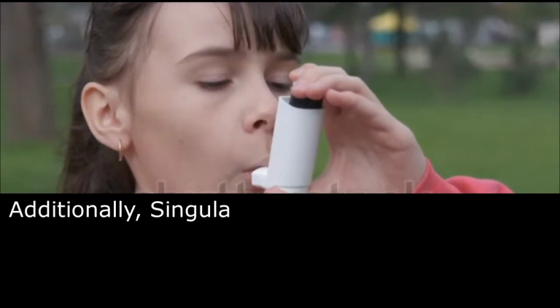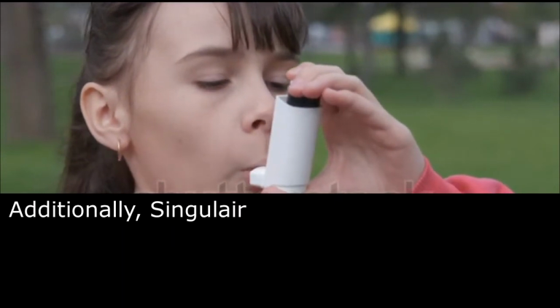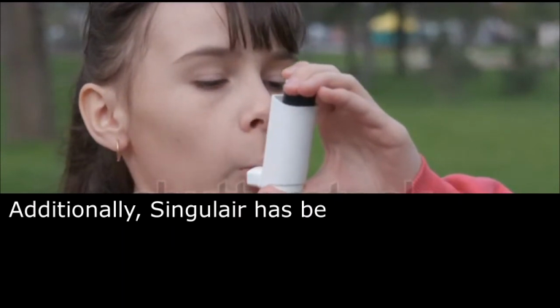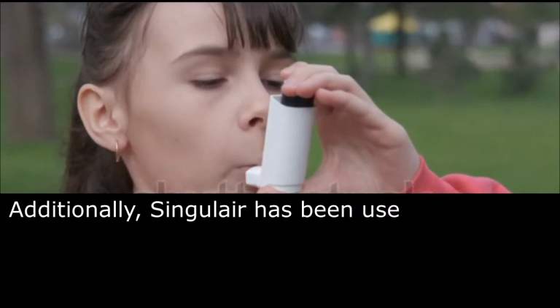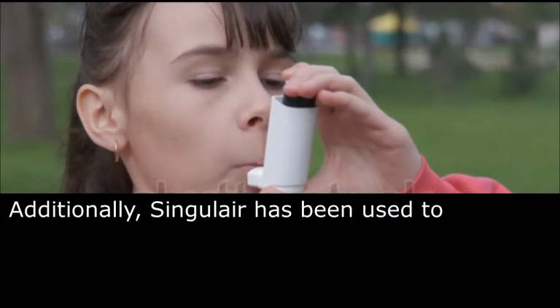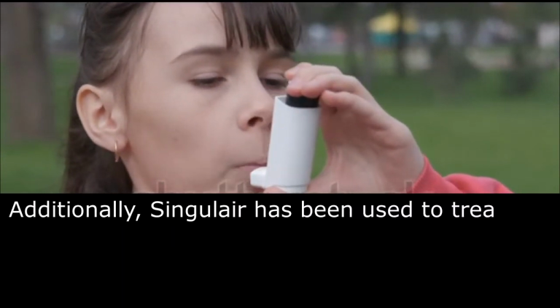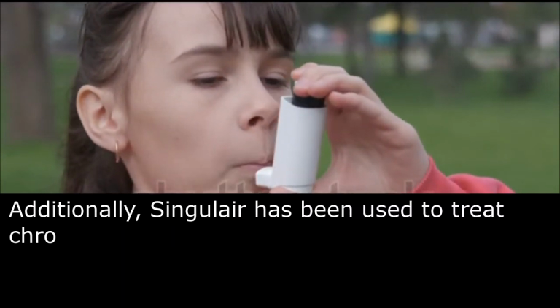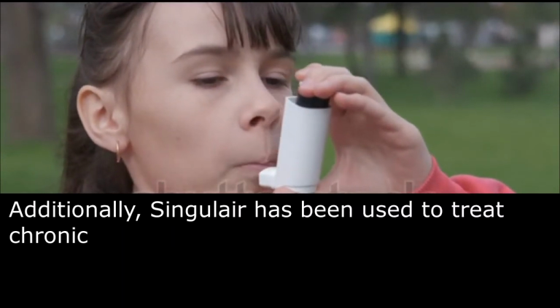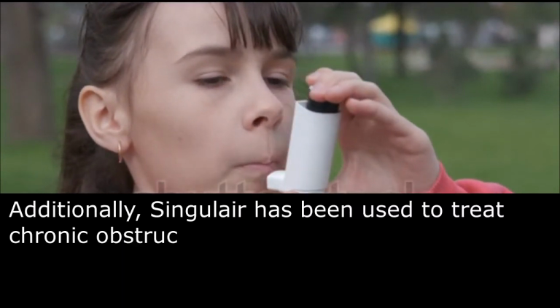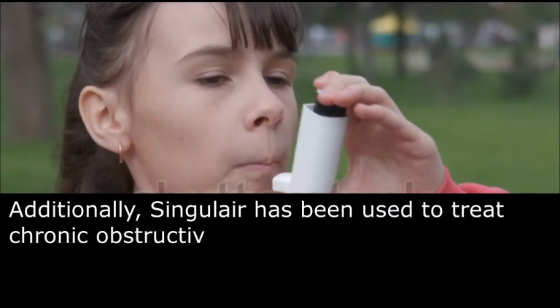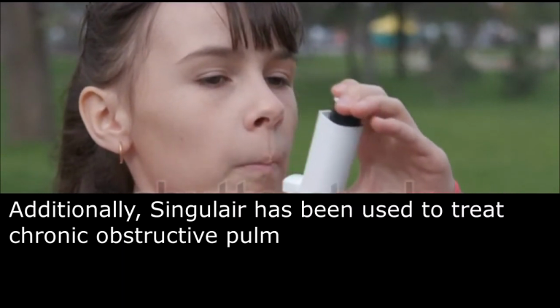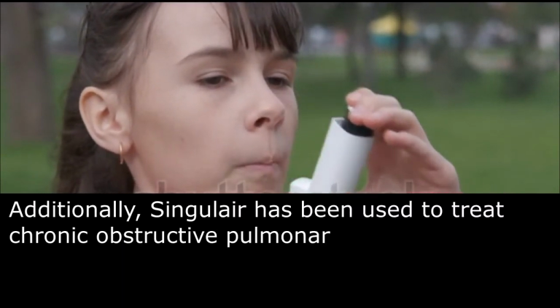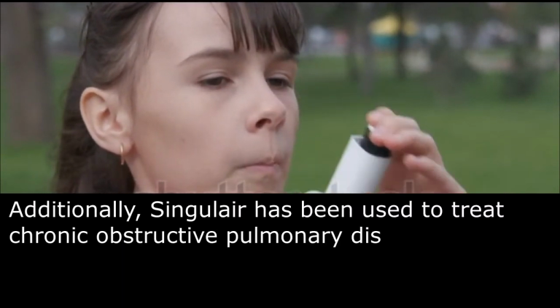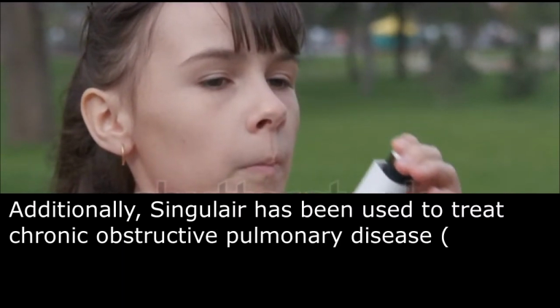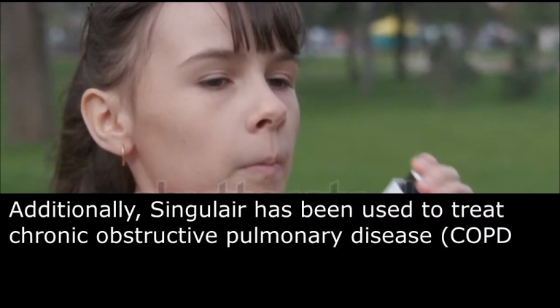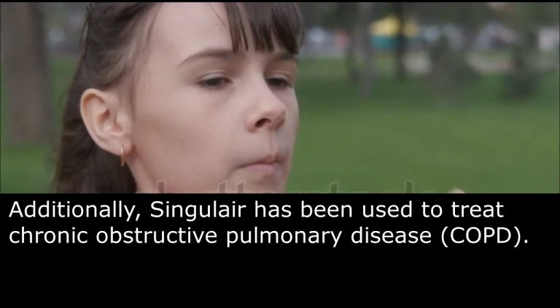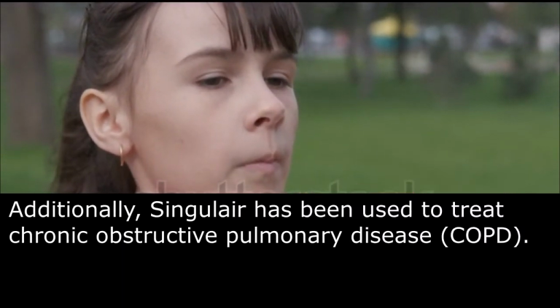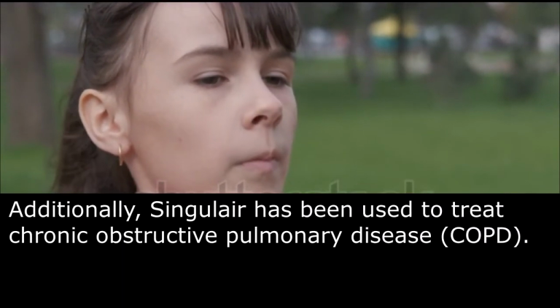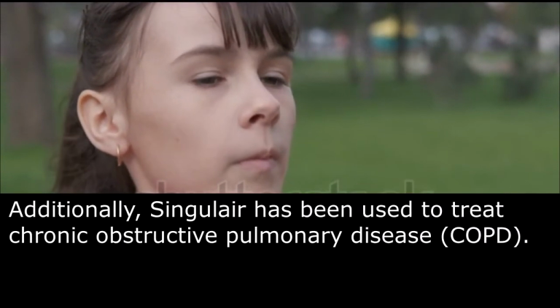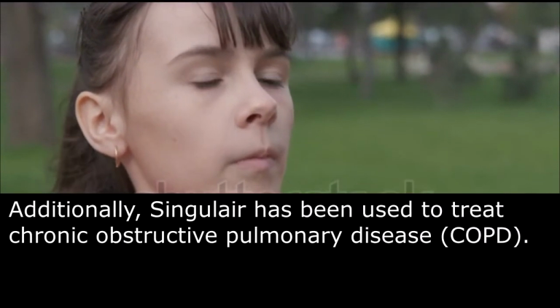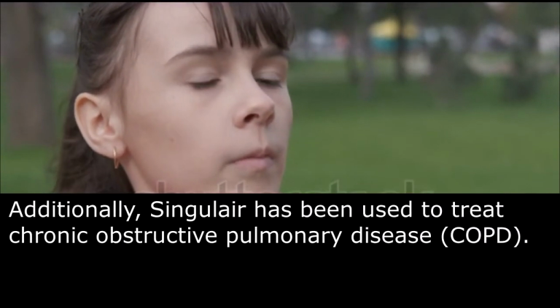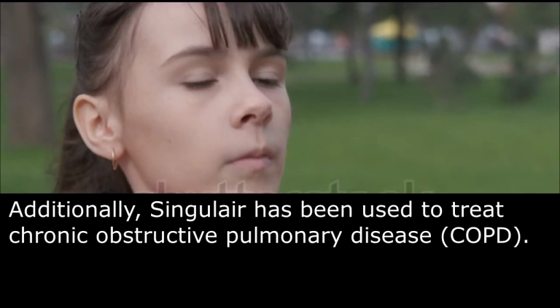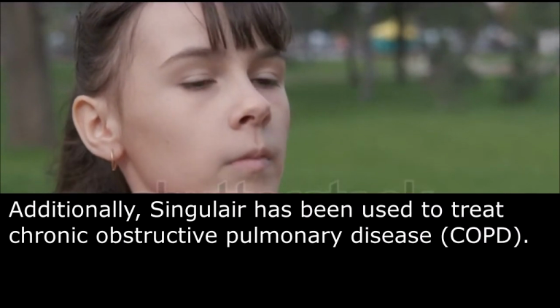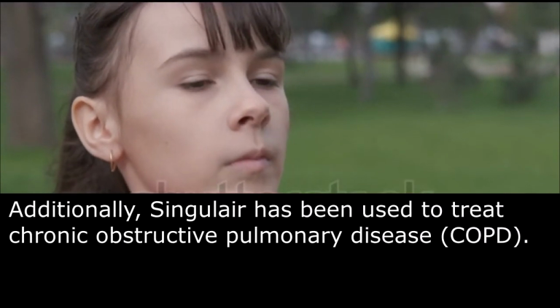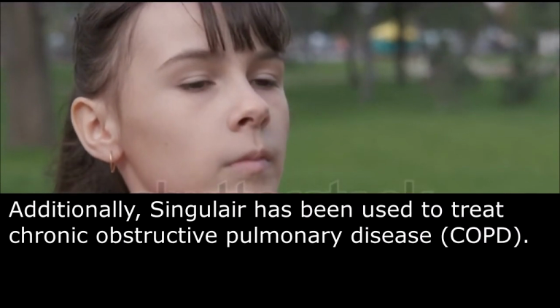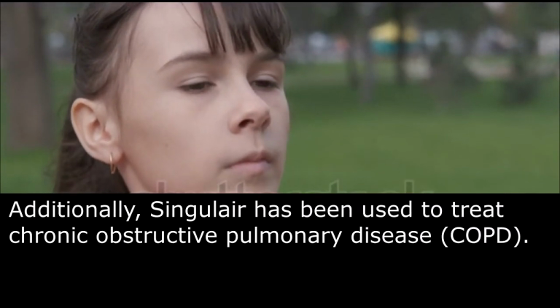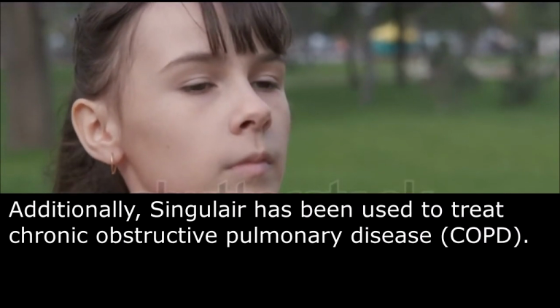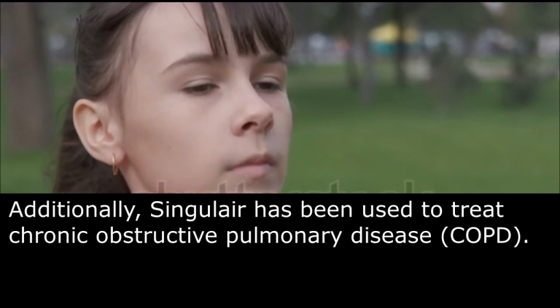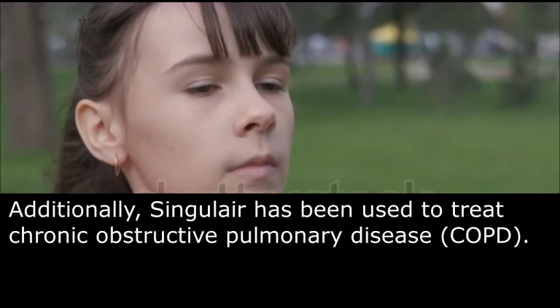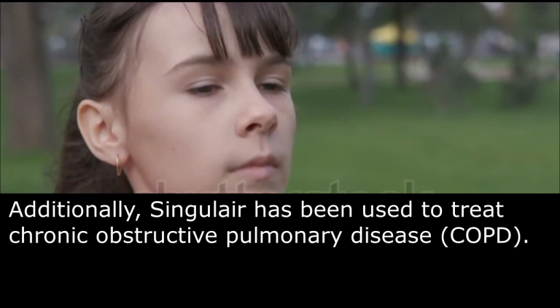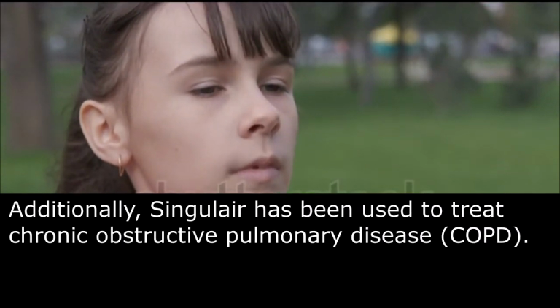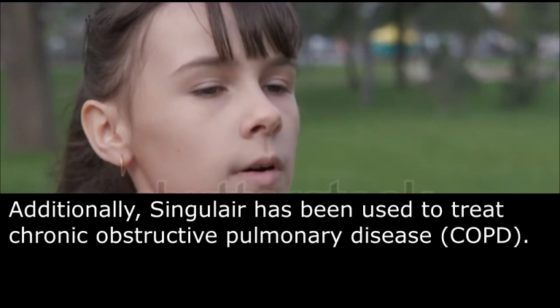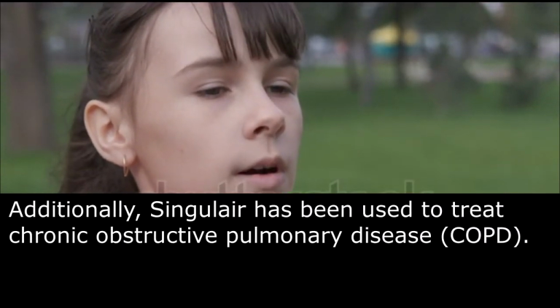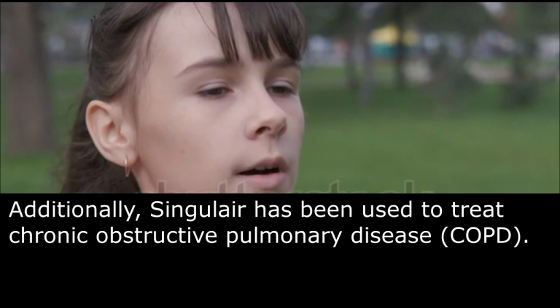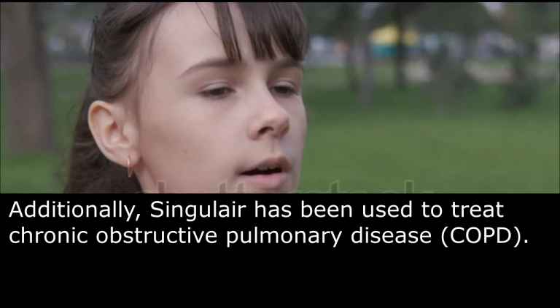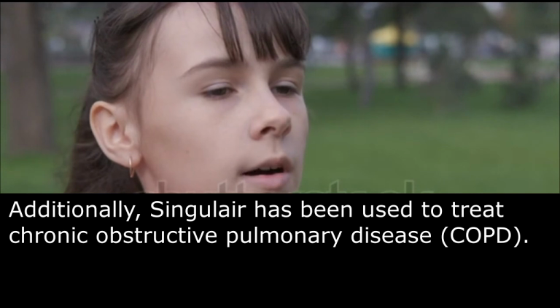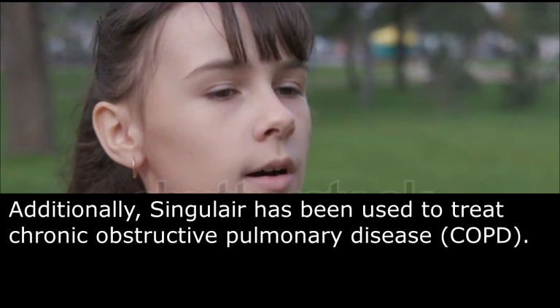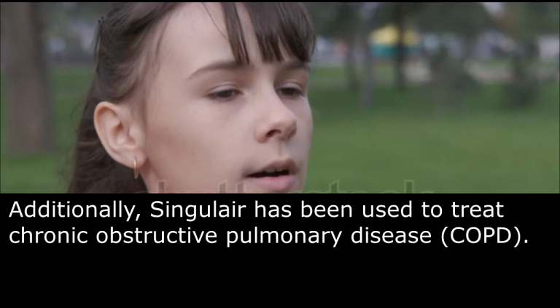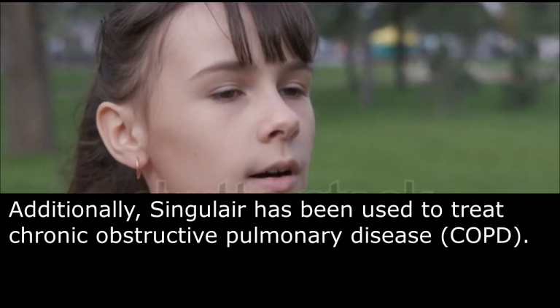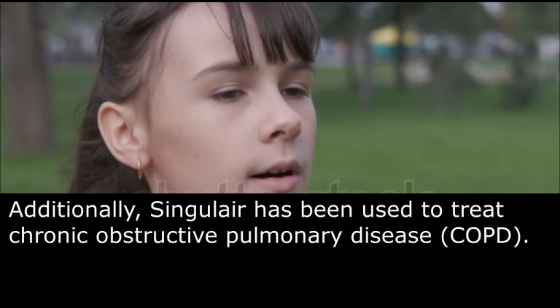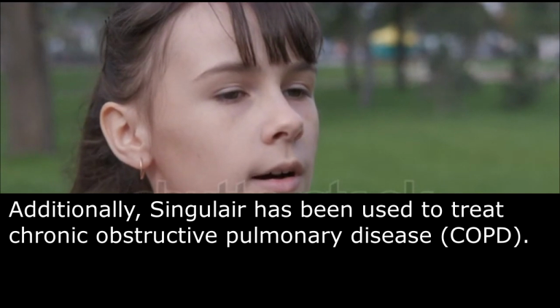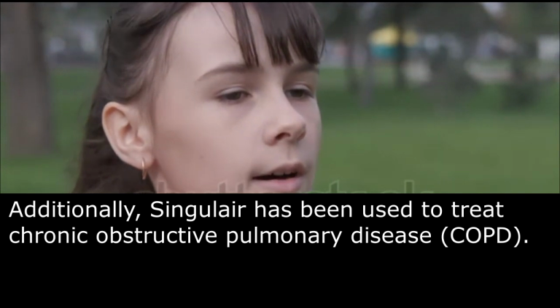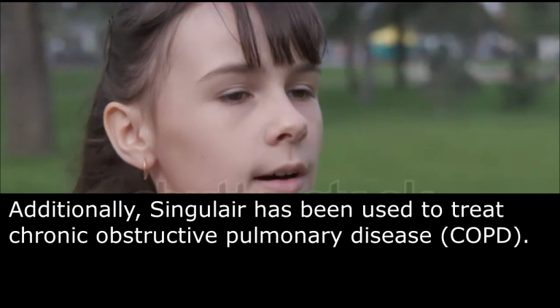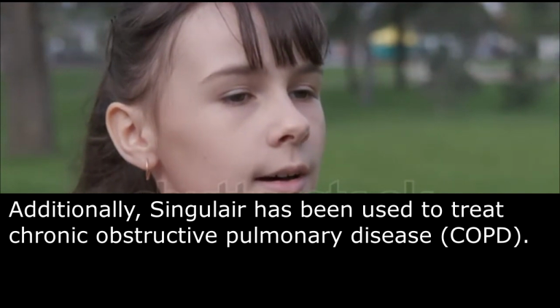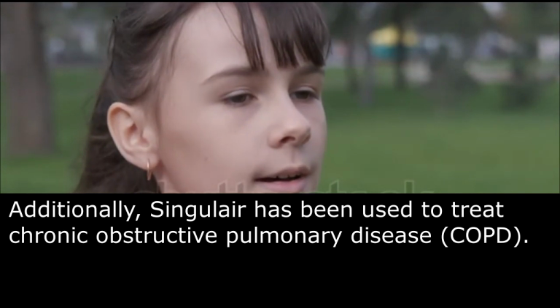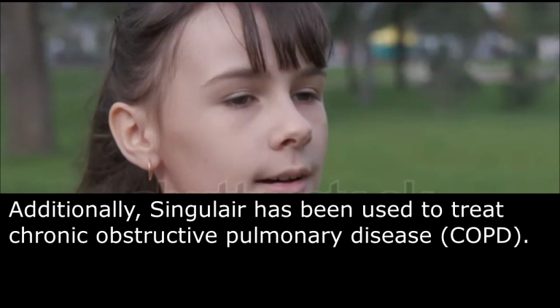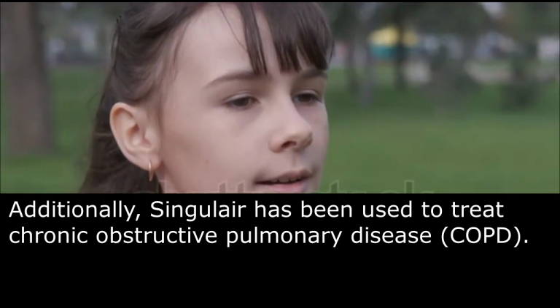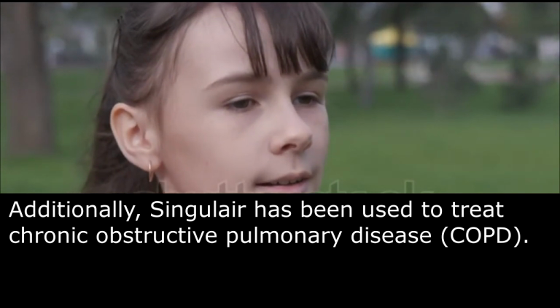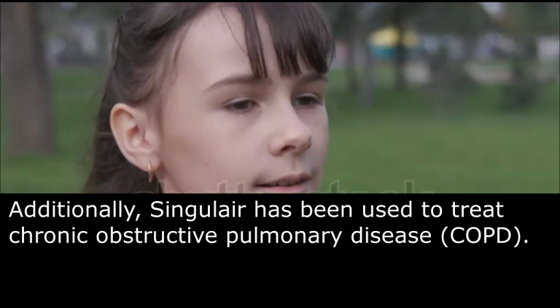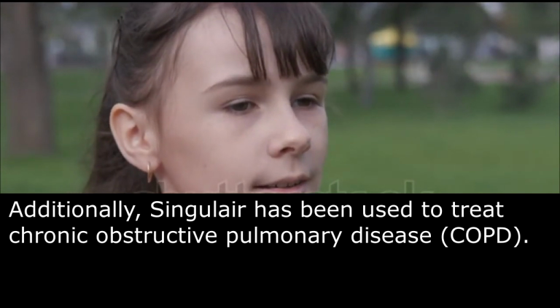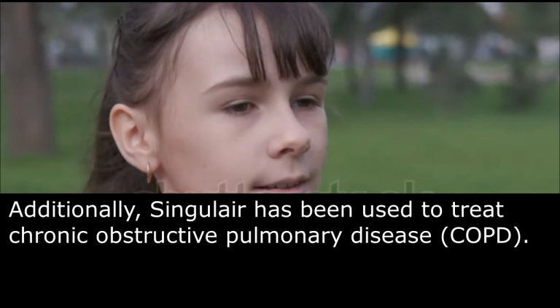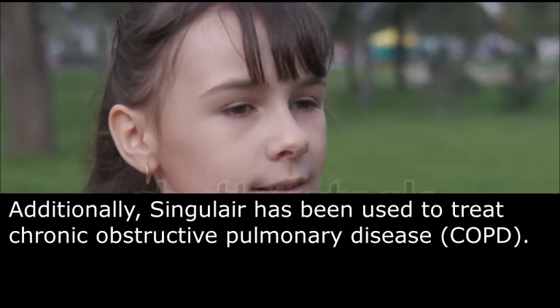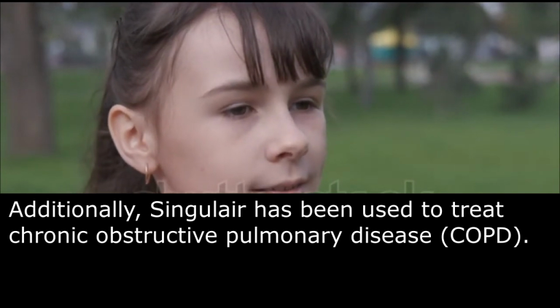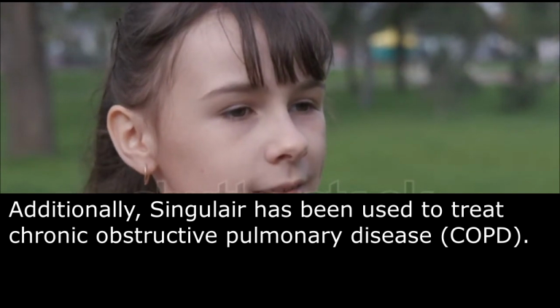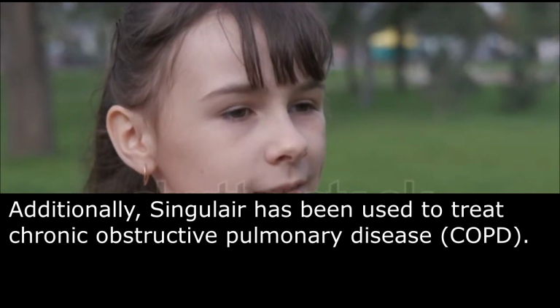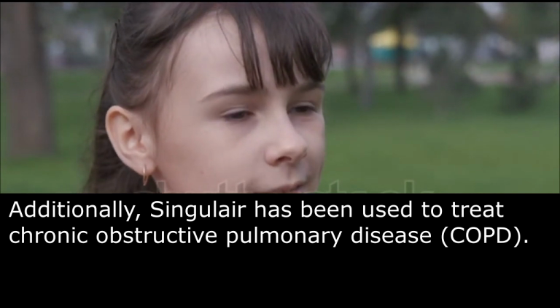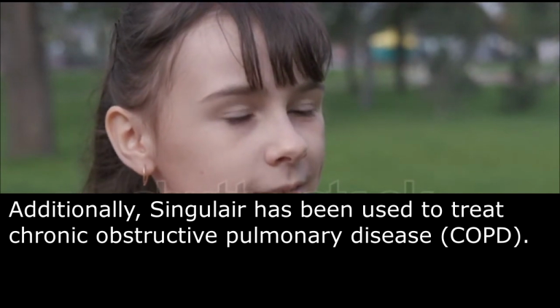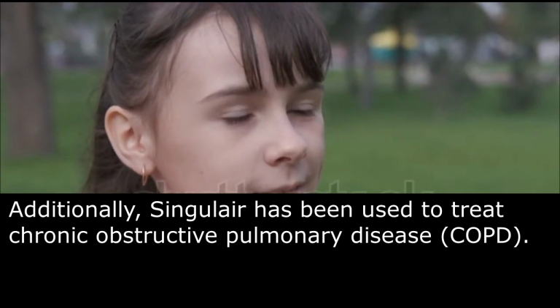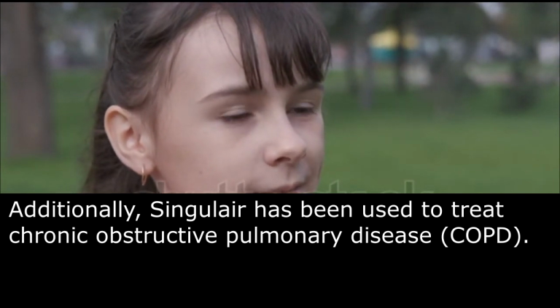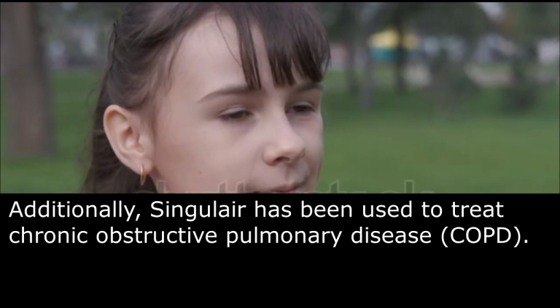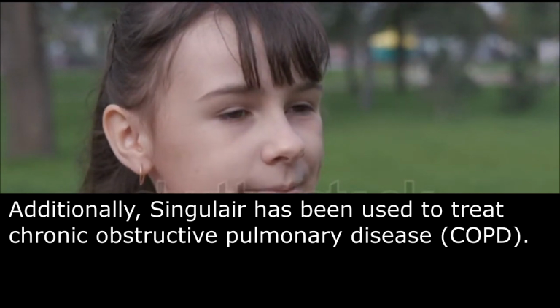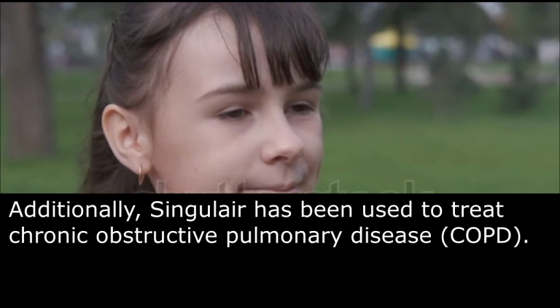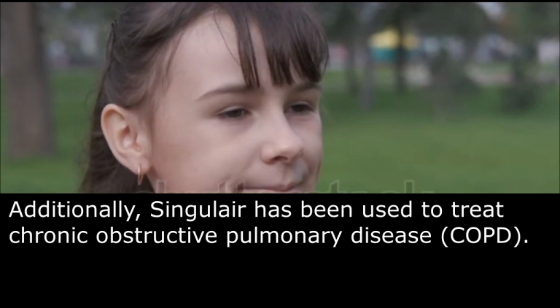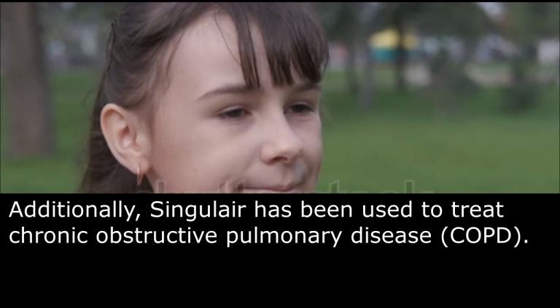Additionally, Singulair has been used to treat chronic obstructive pulmonary disease, COPD.